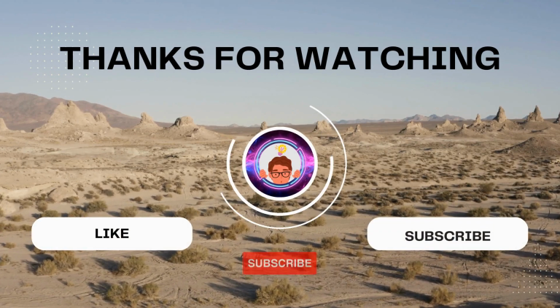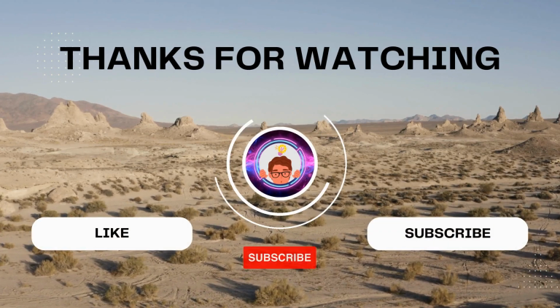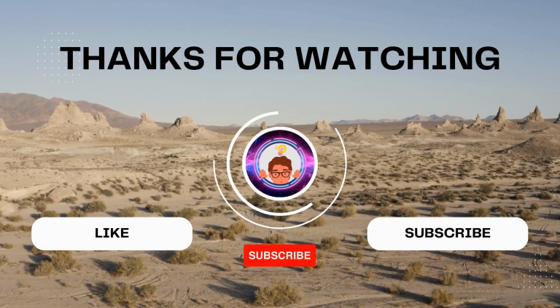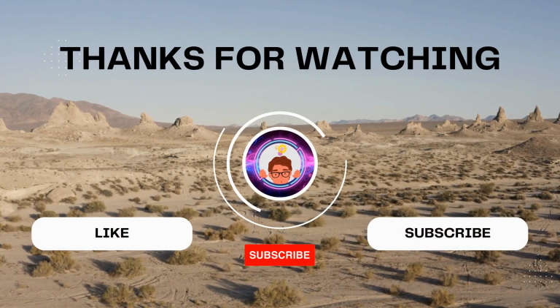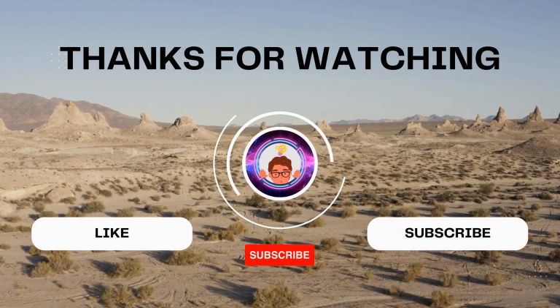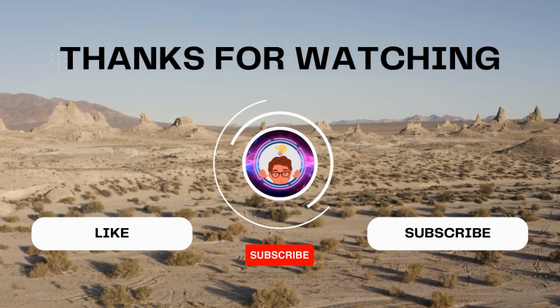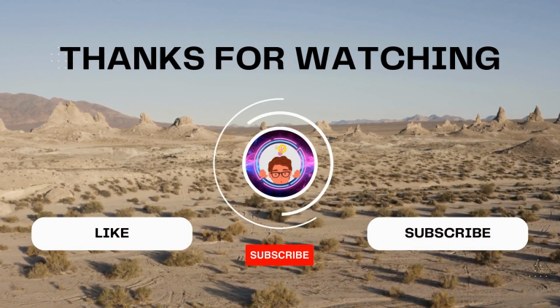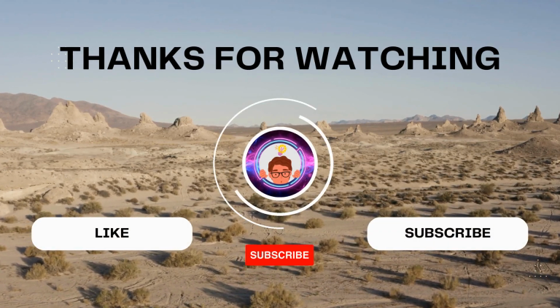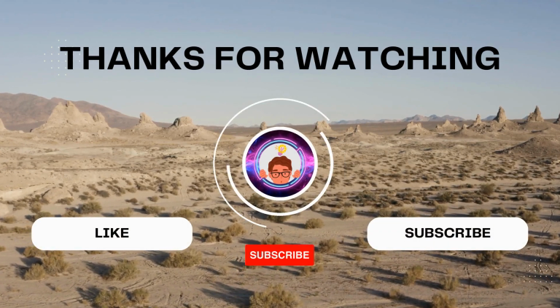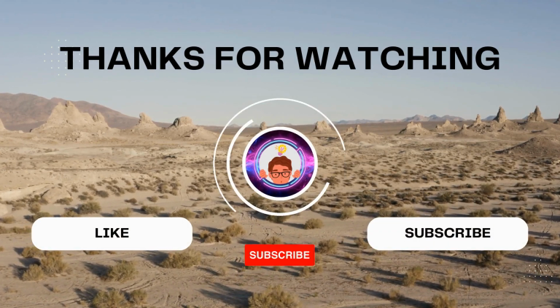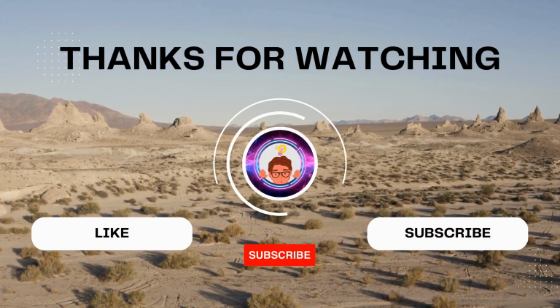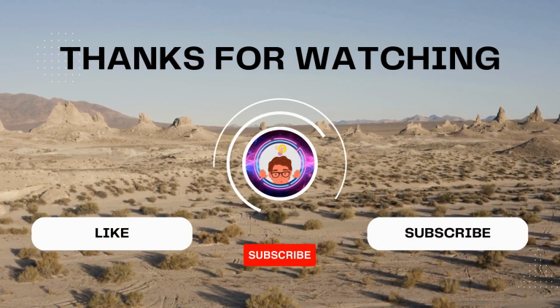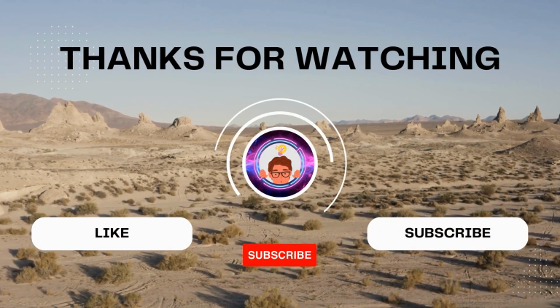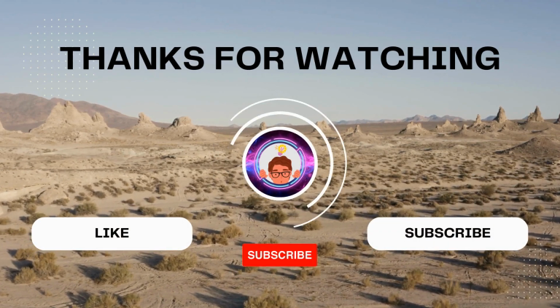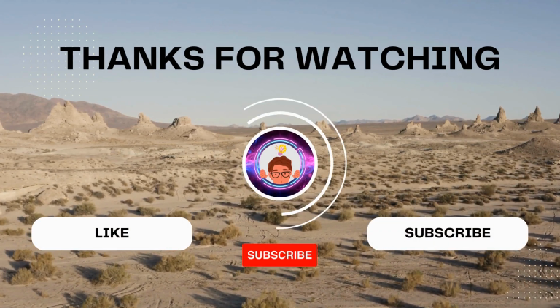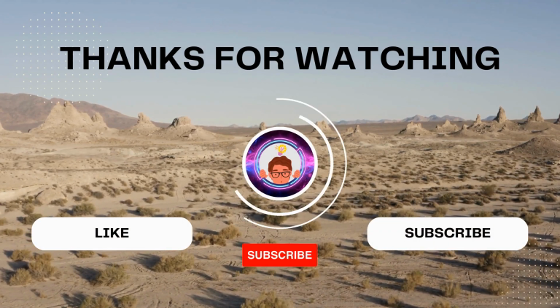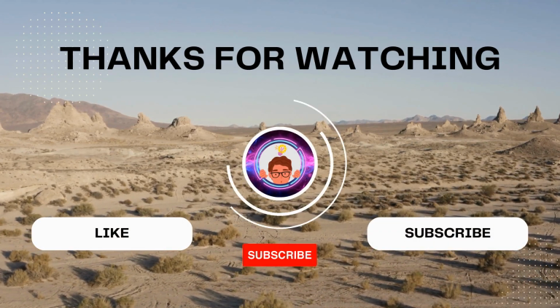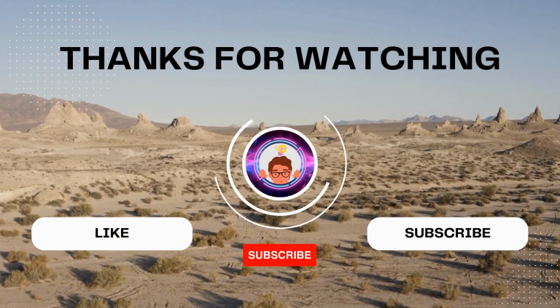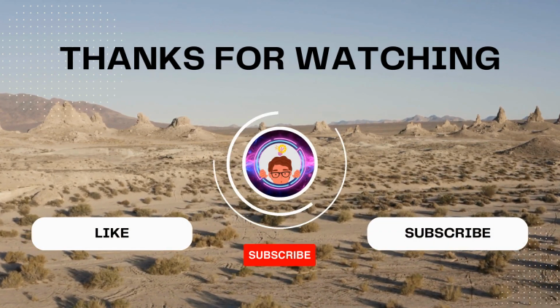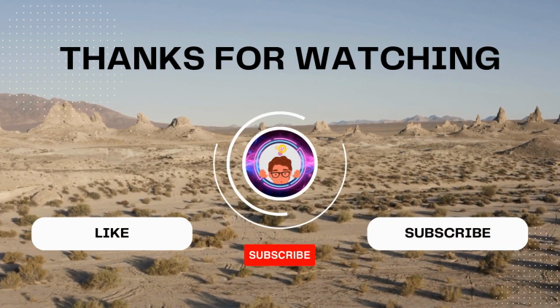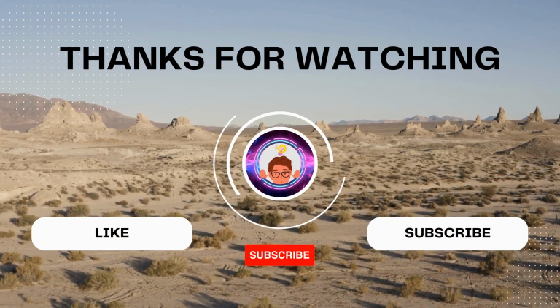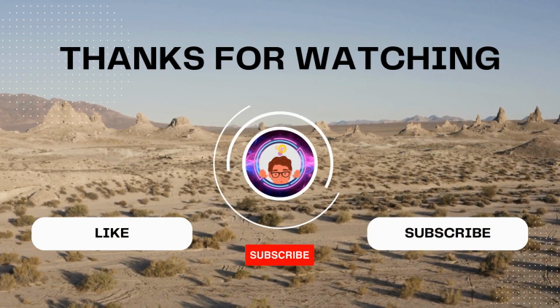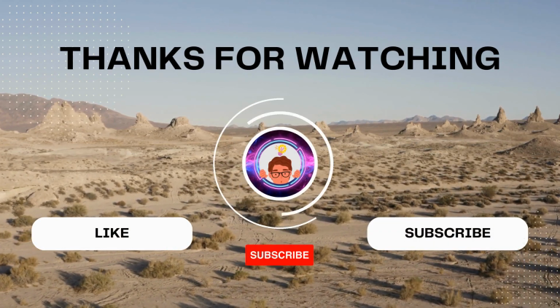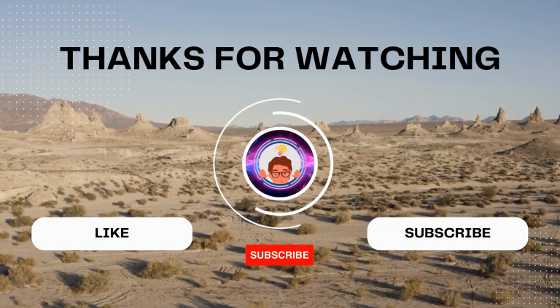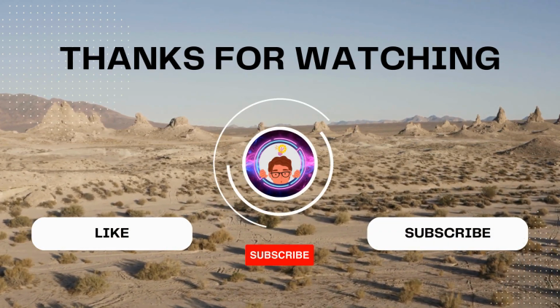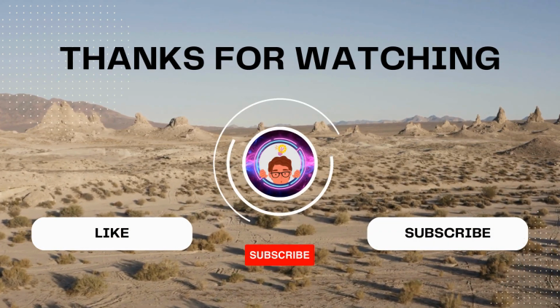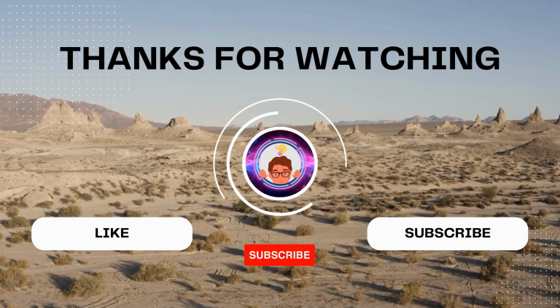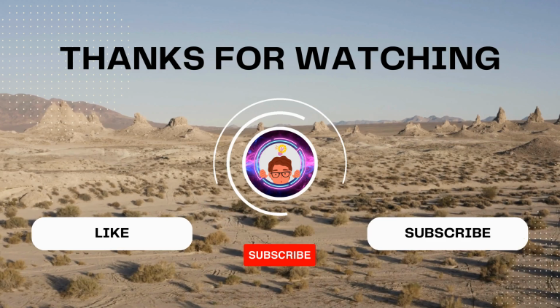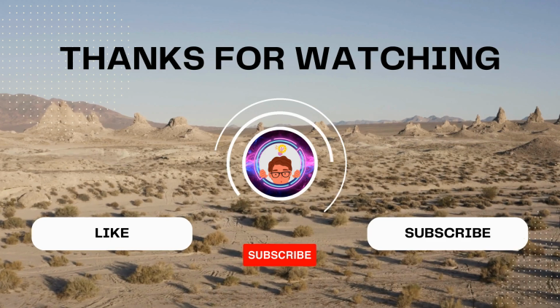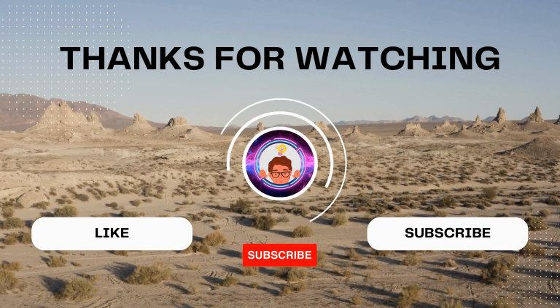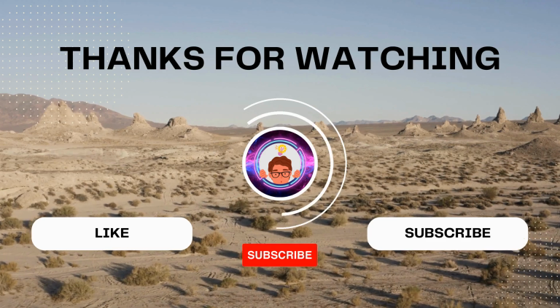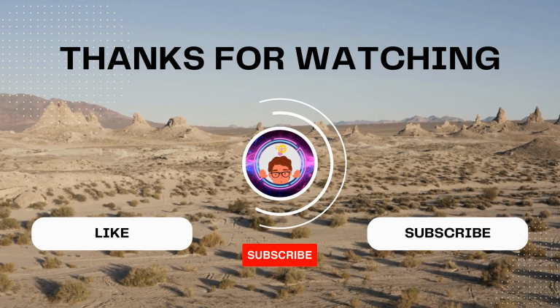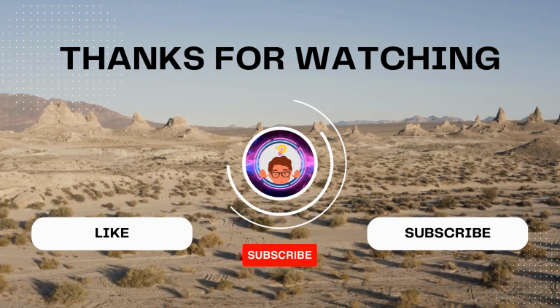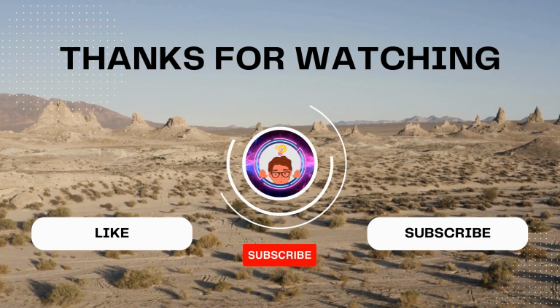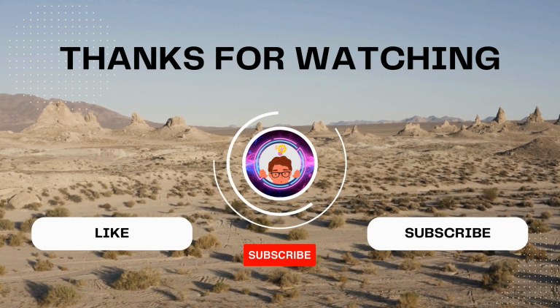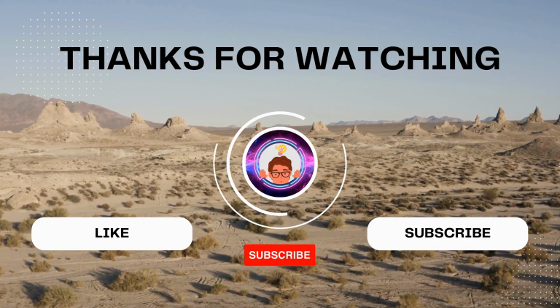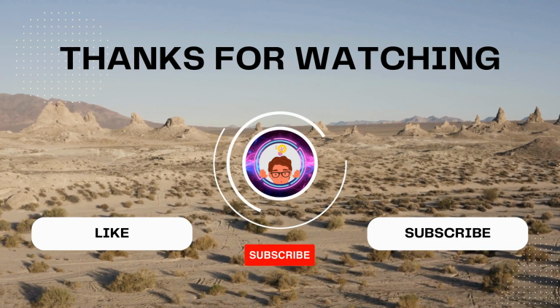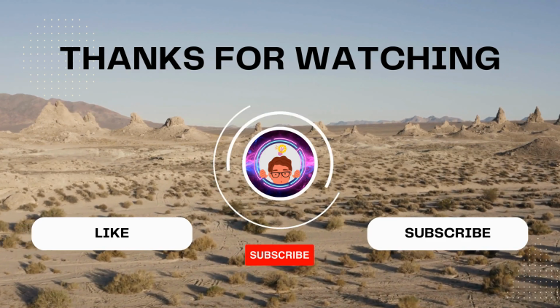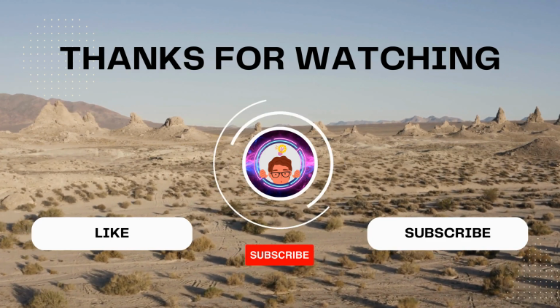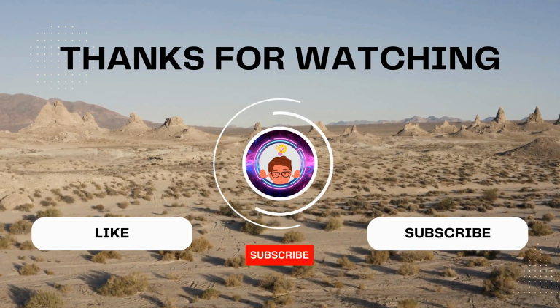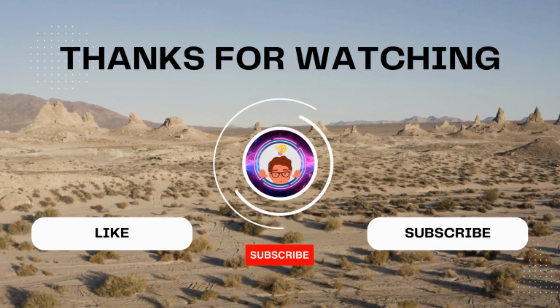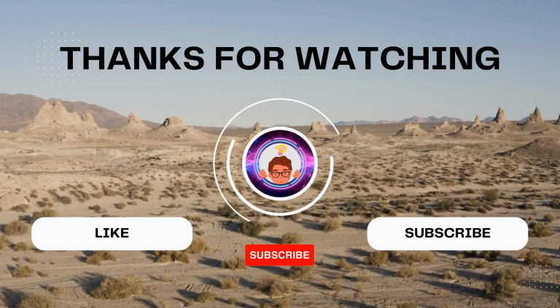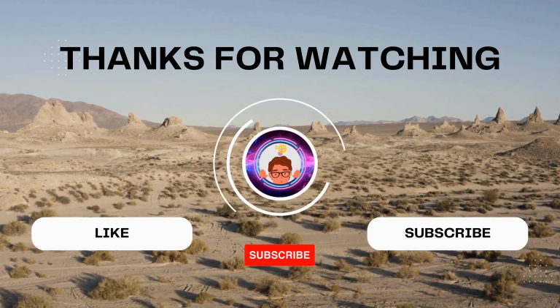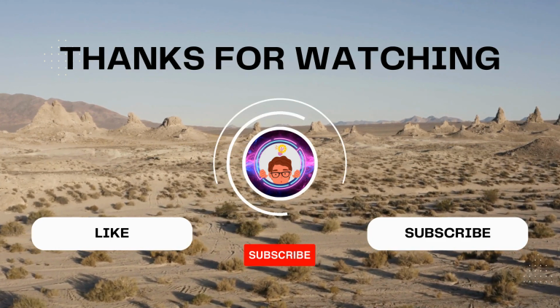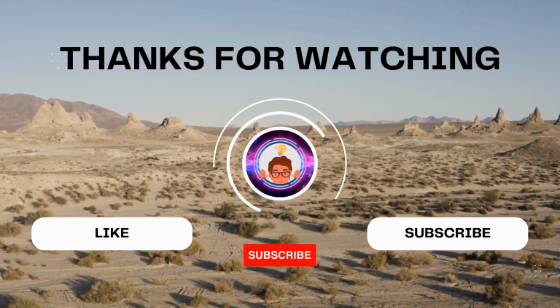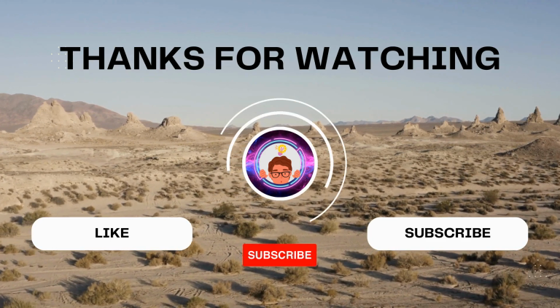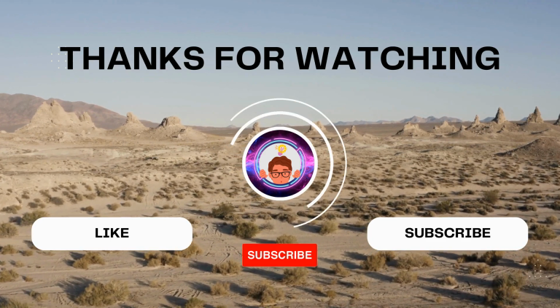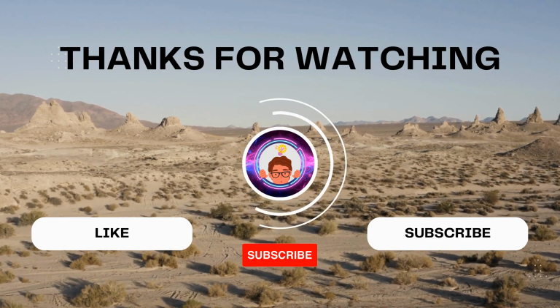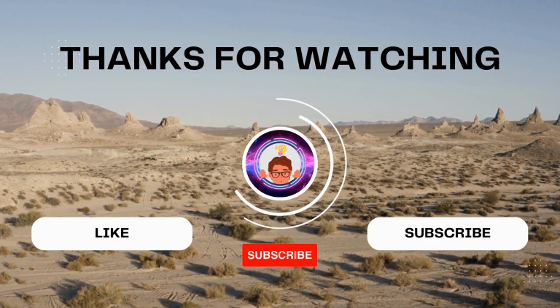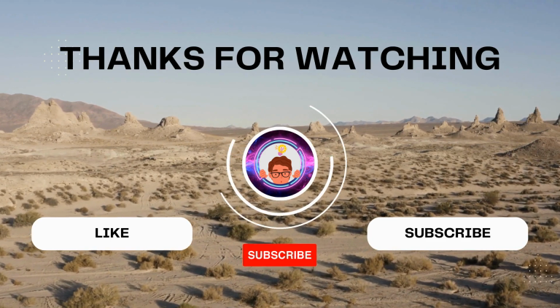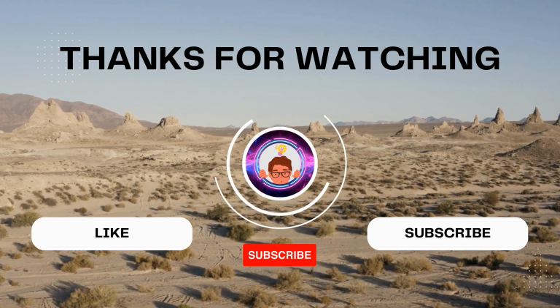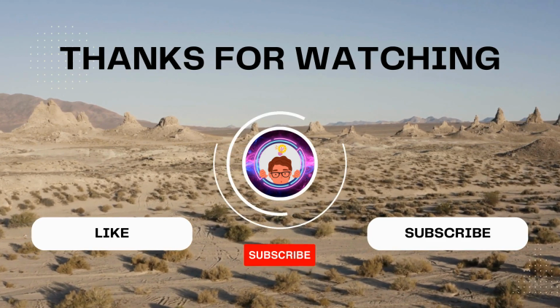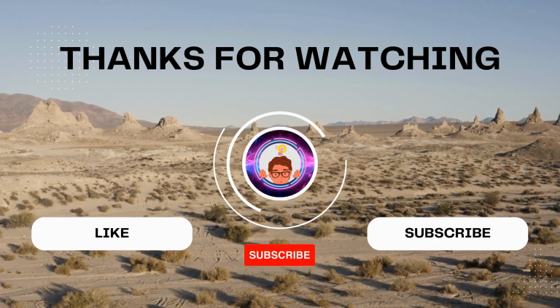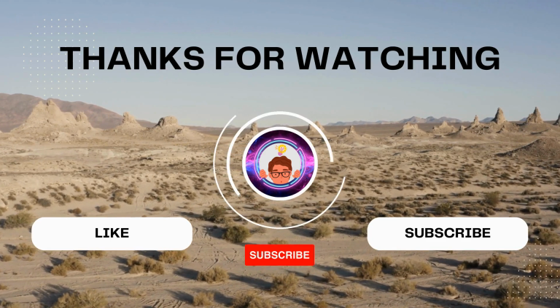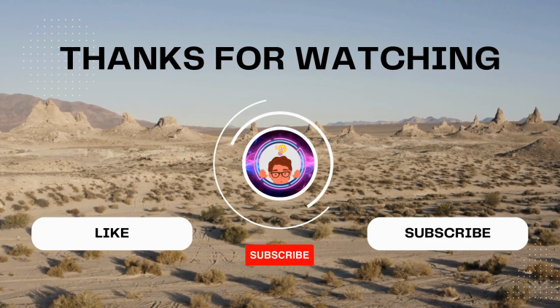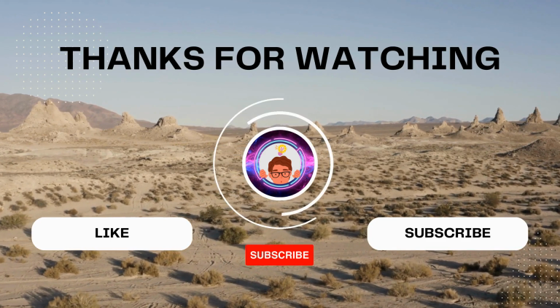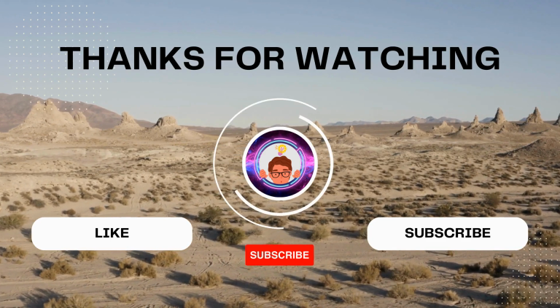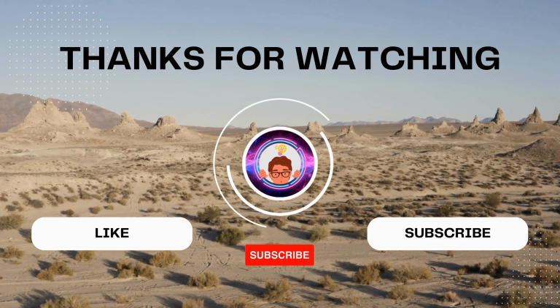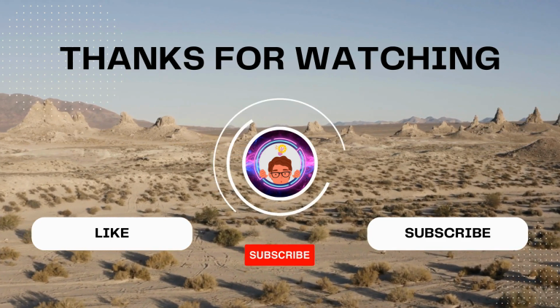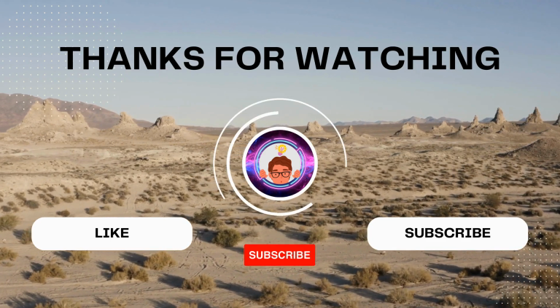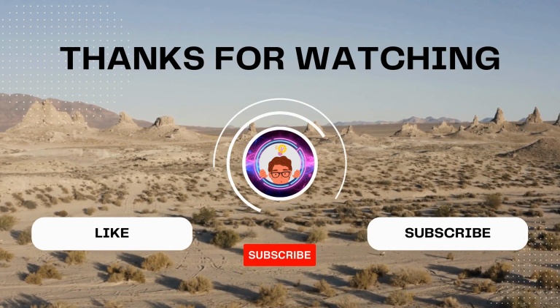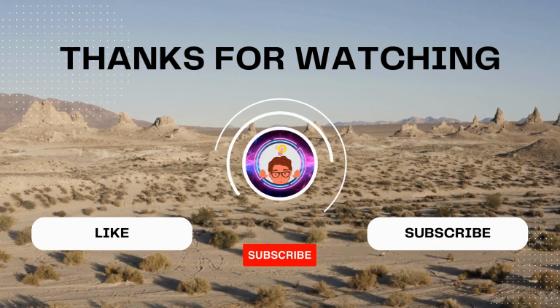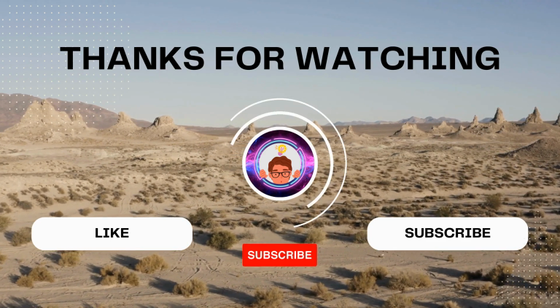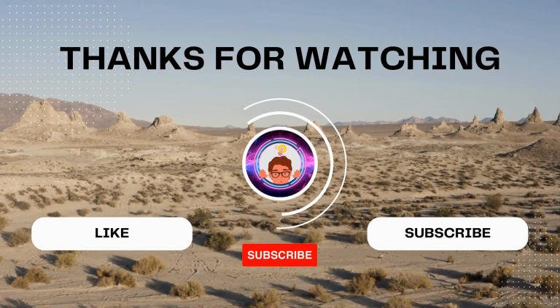If you enjoyed learning about all of these, make sure to hit the subscribe button and turn on notifications so you never miss a new video.